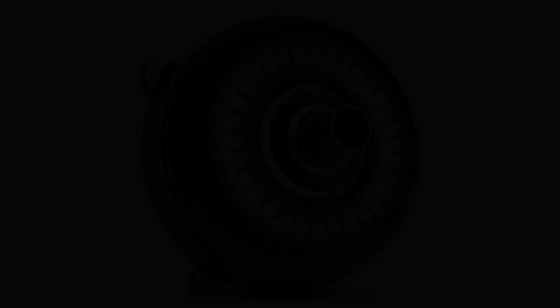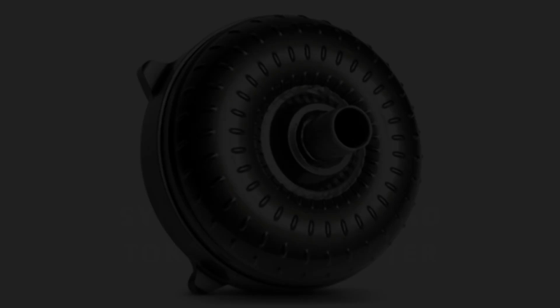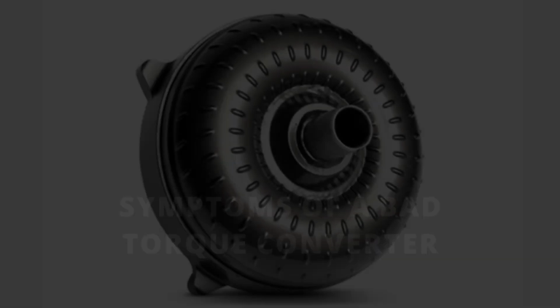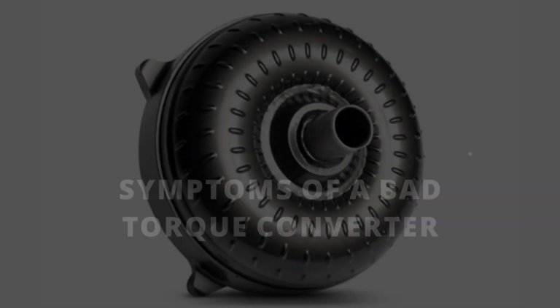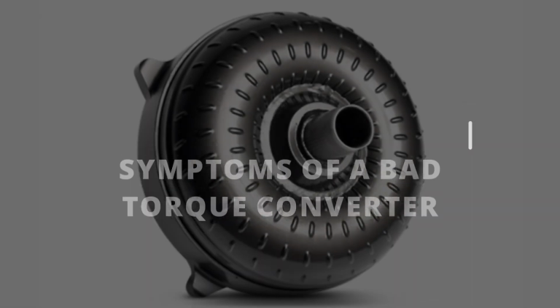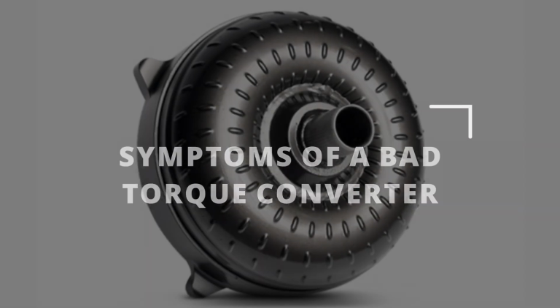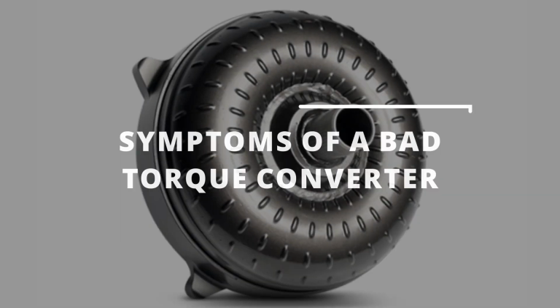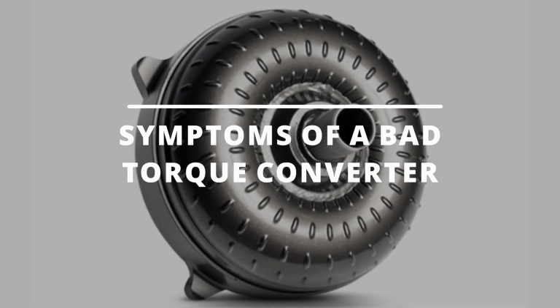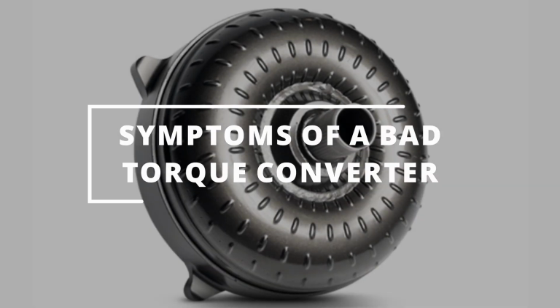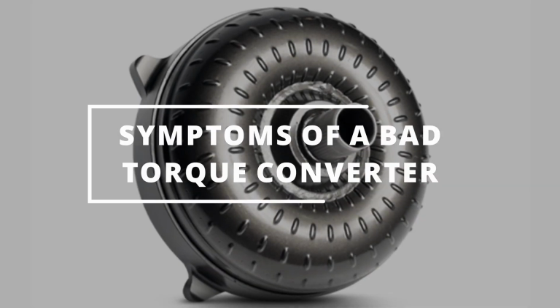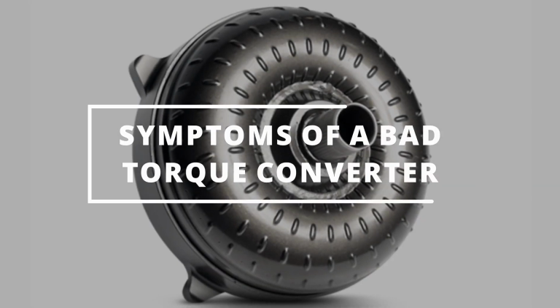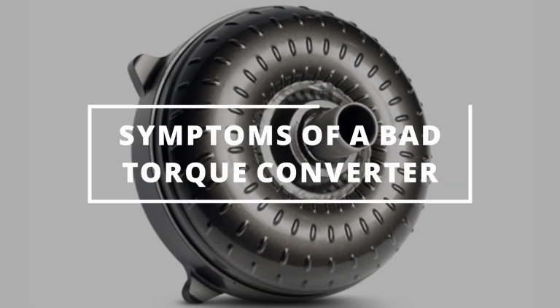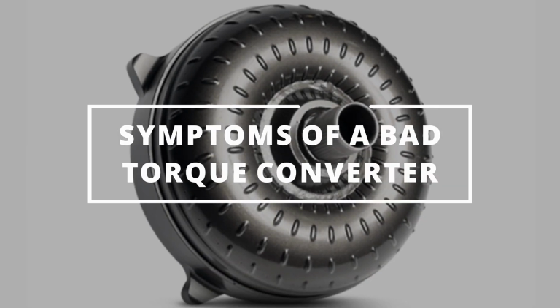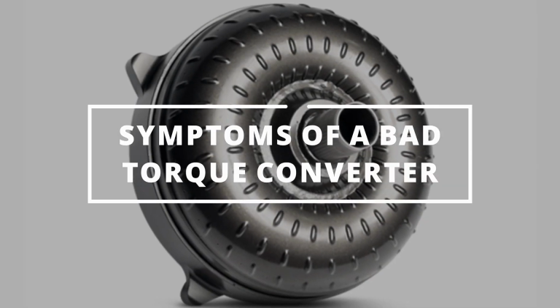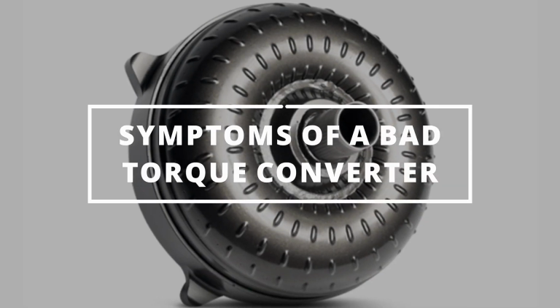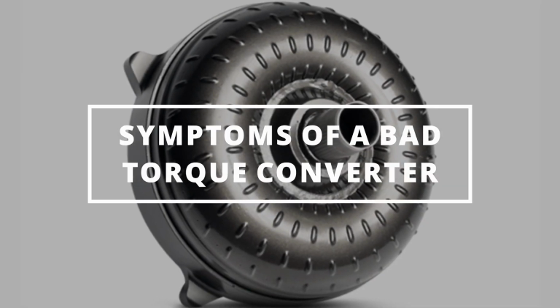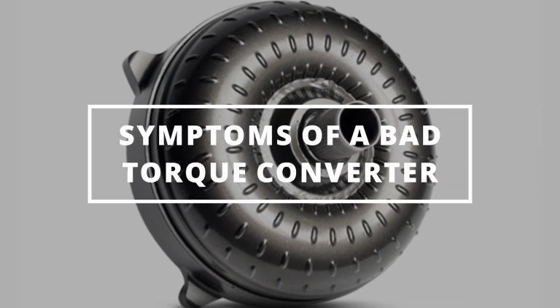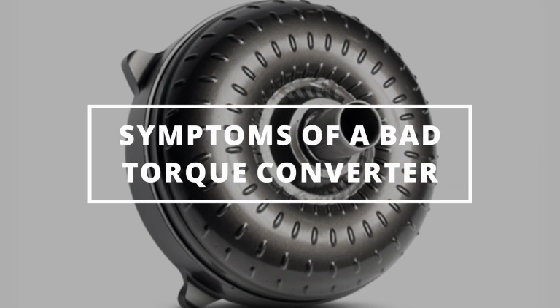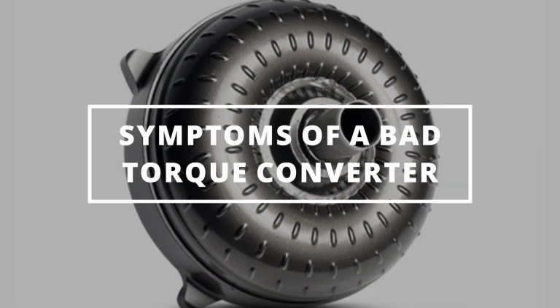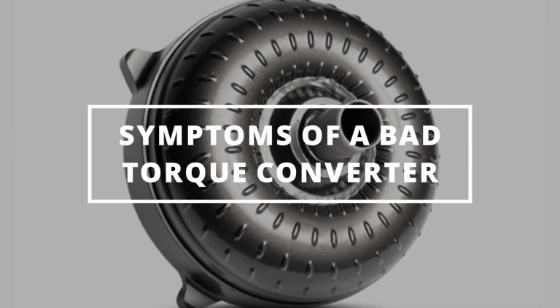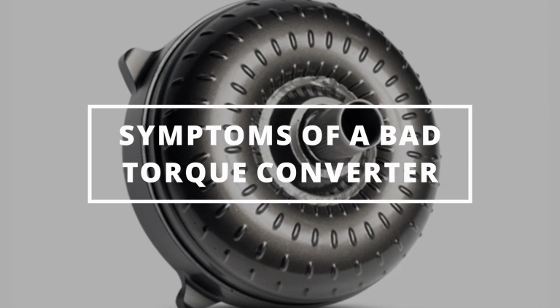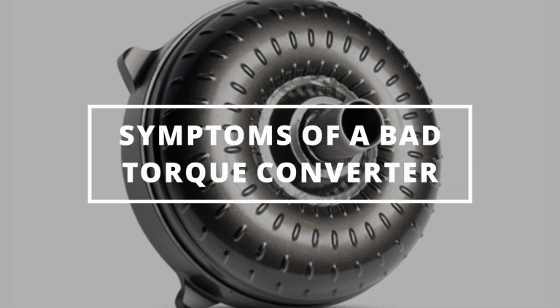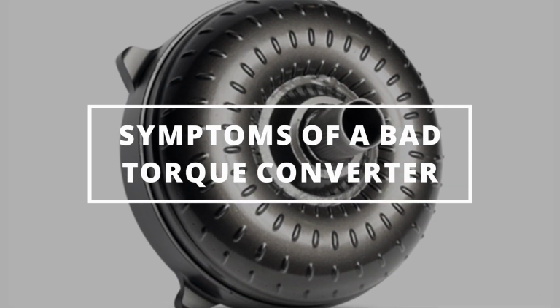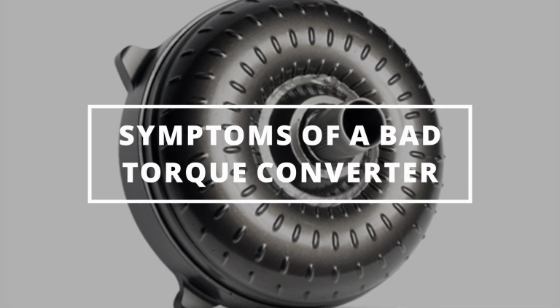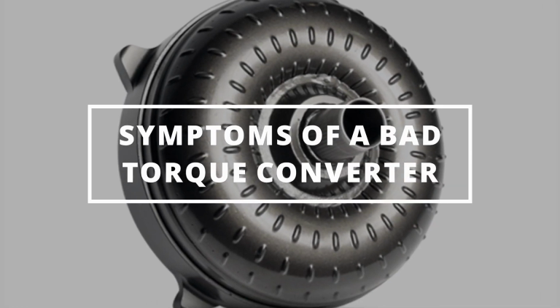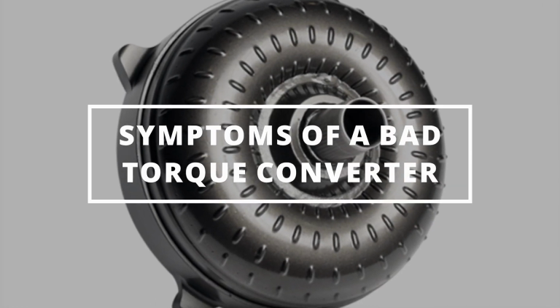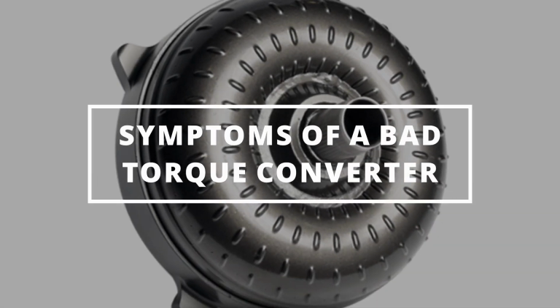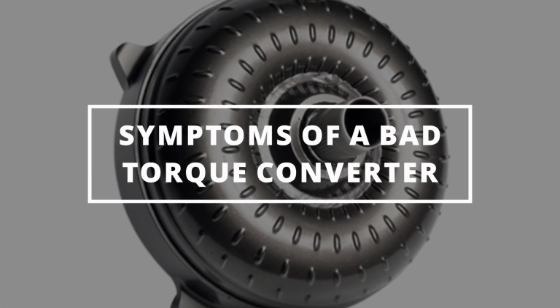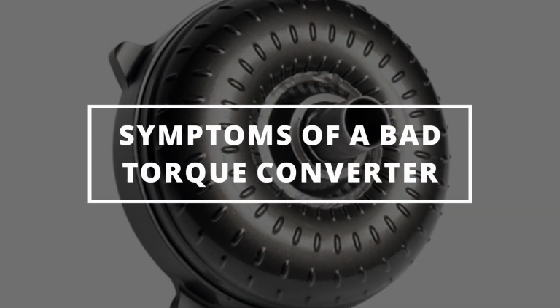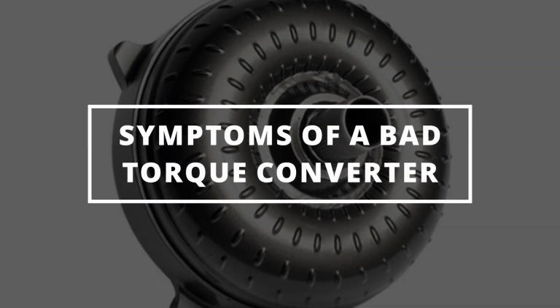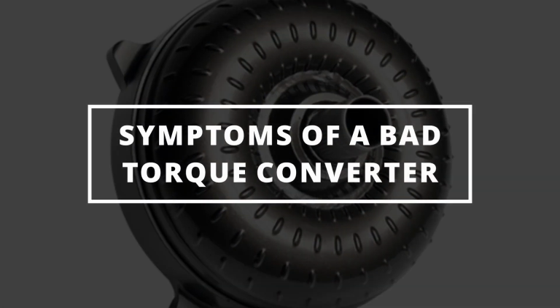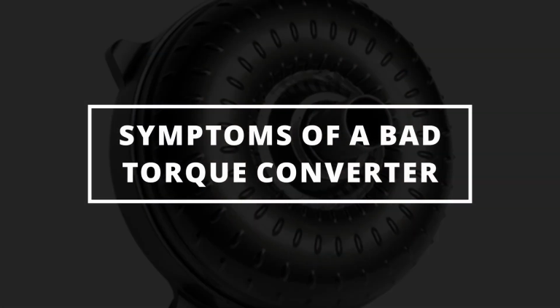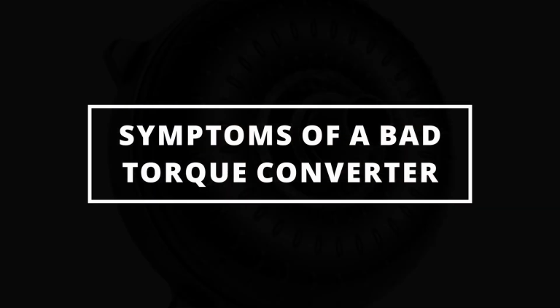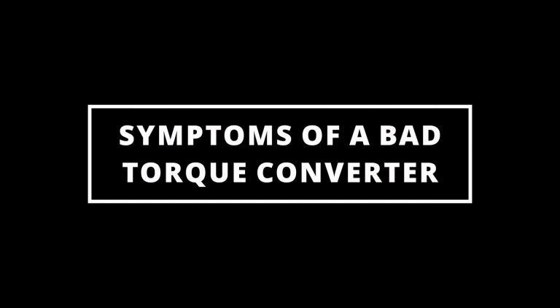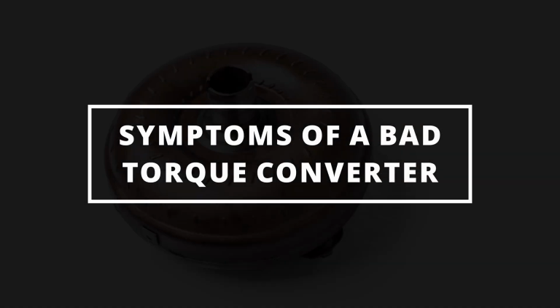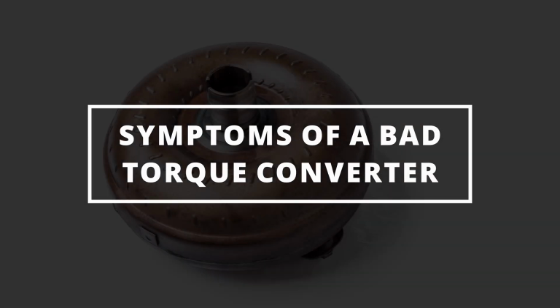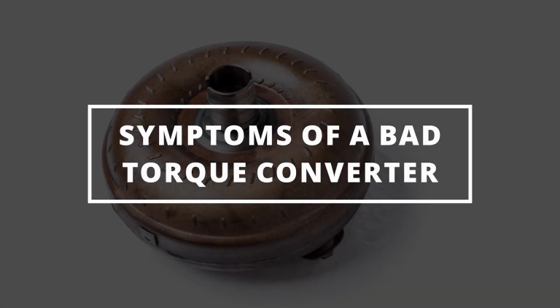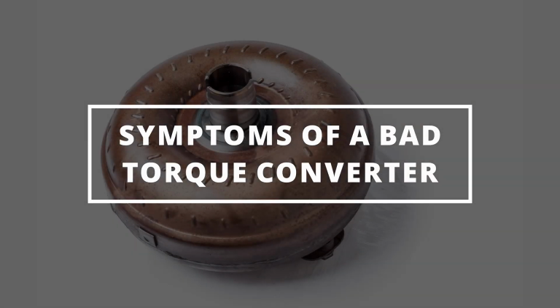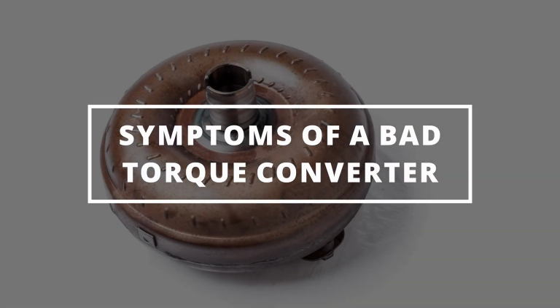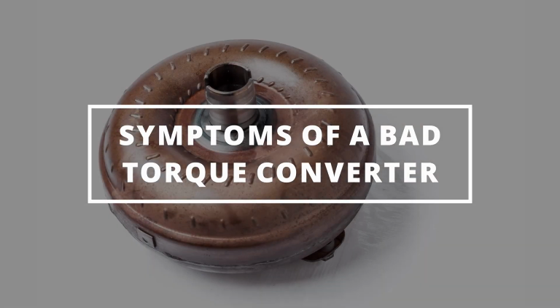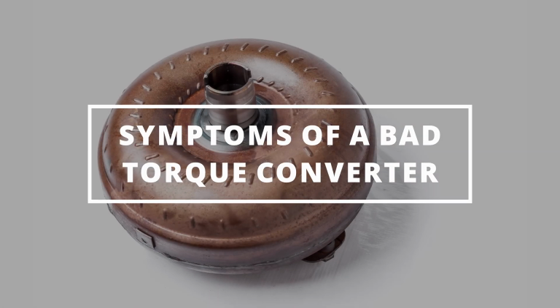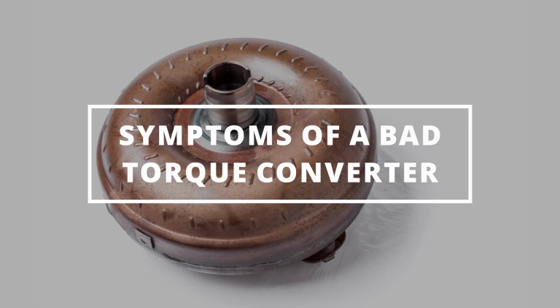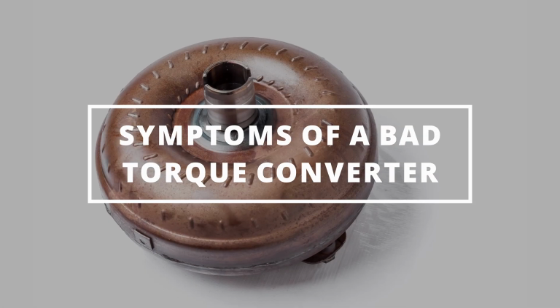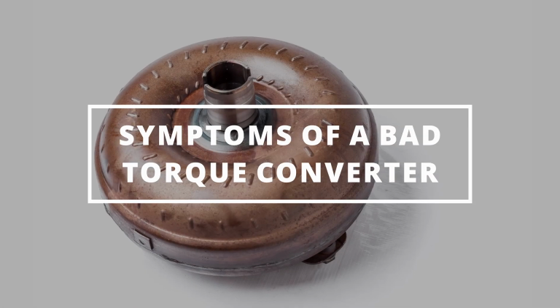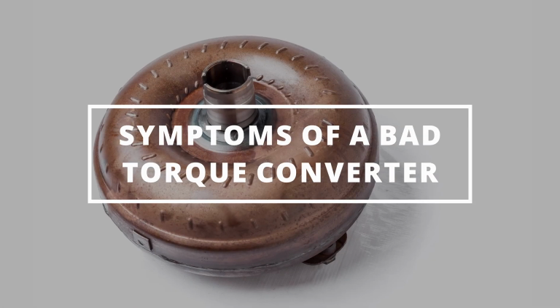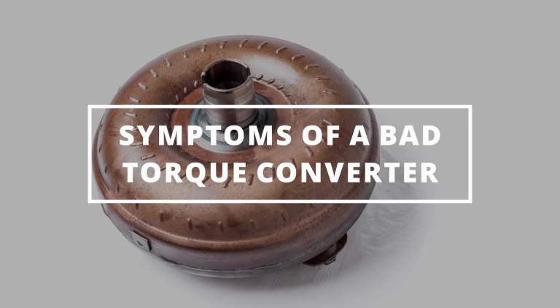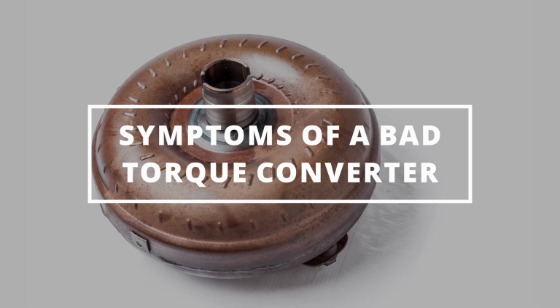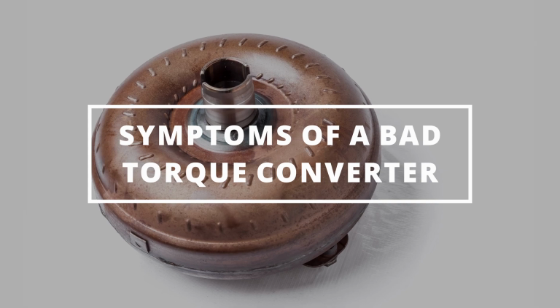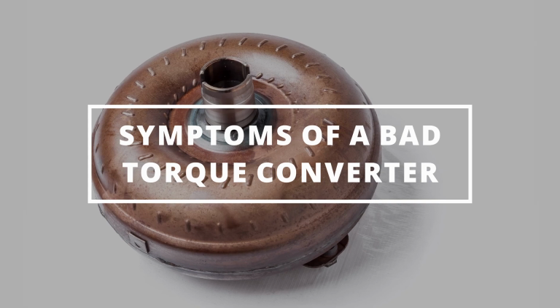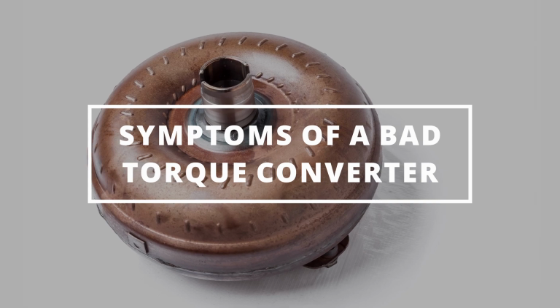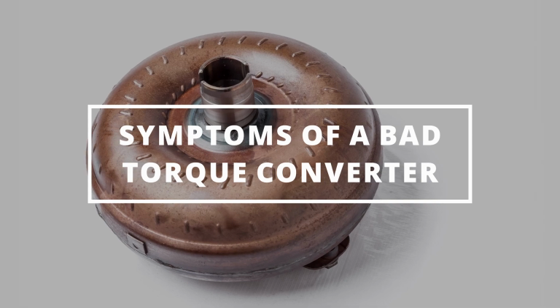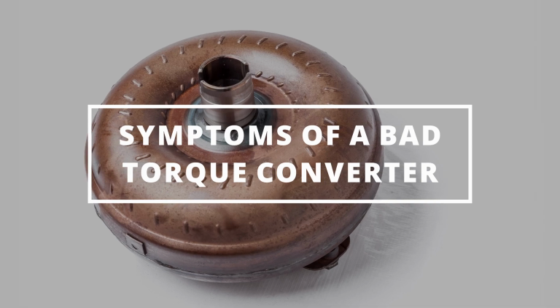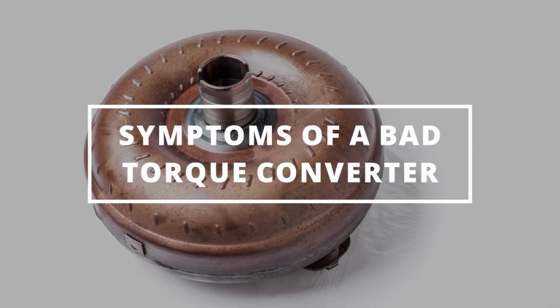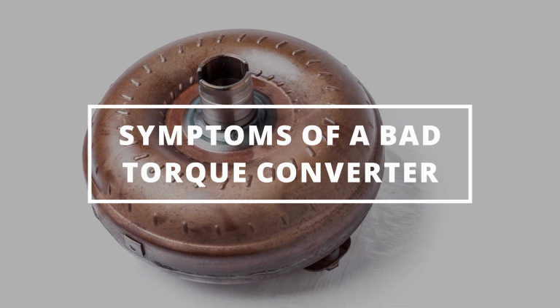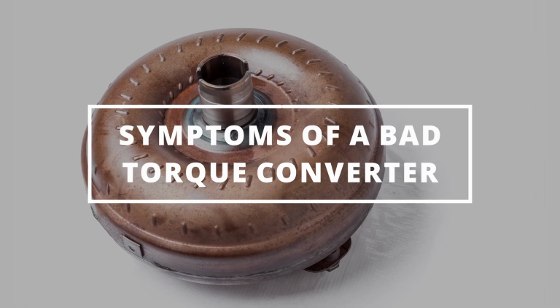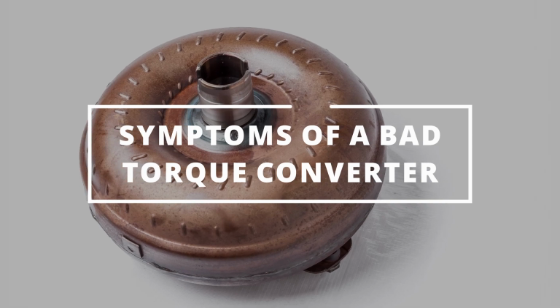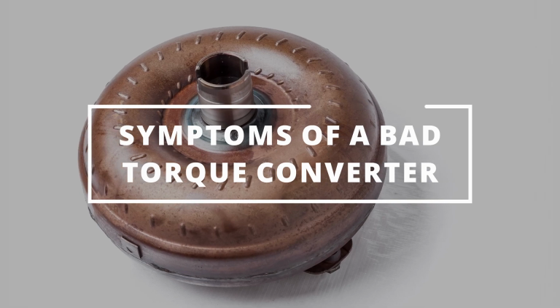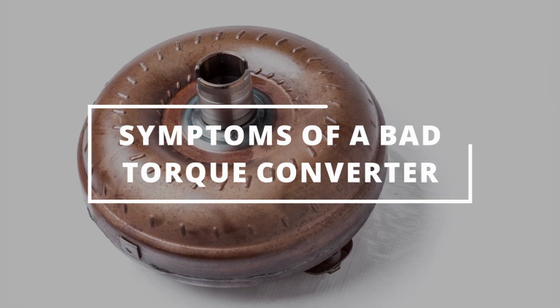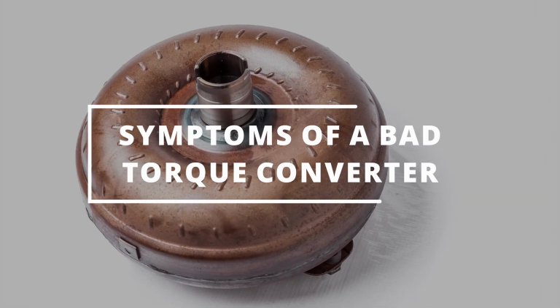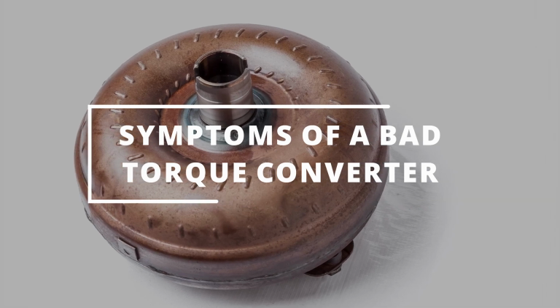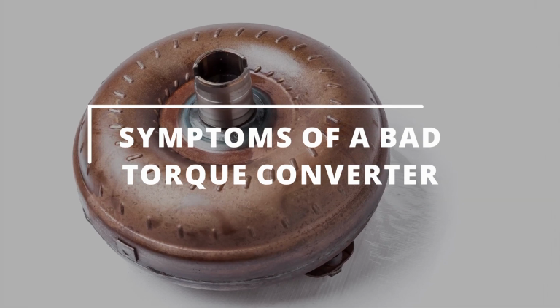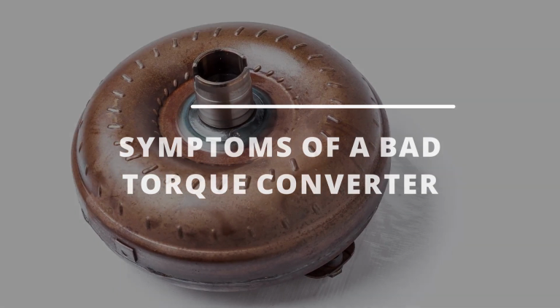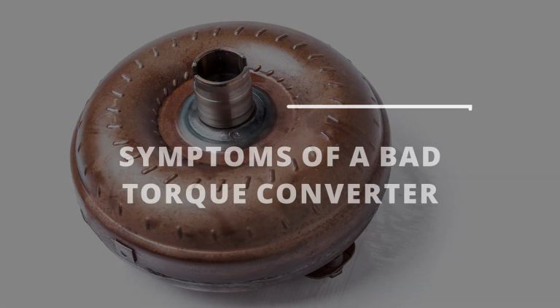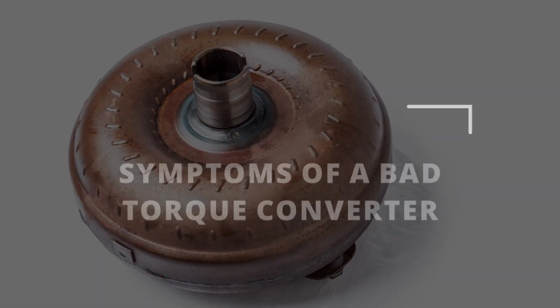I hope you guys are all having an effective day. Easy Autofix here, and today we're going to learn the symptoms of a bad torque converter.